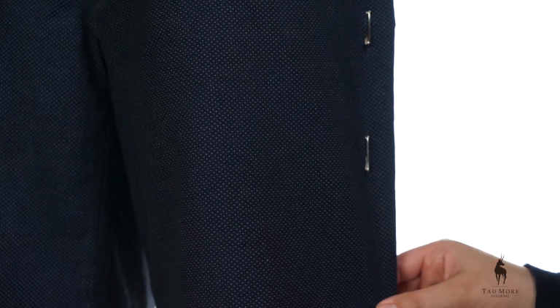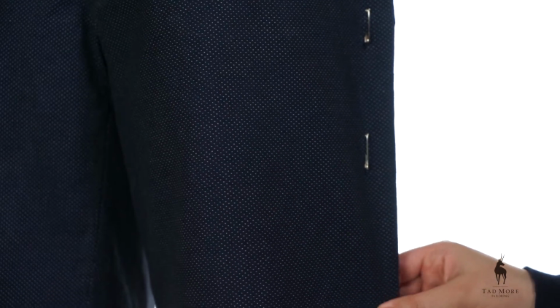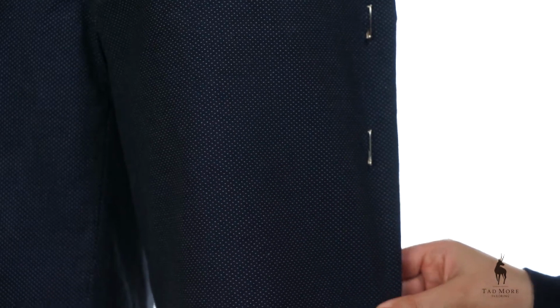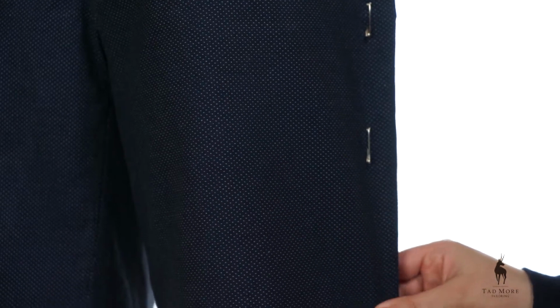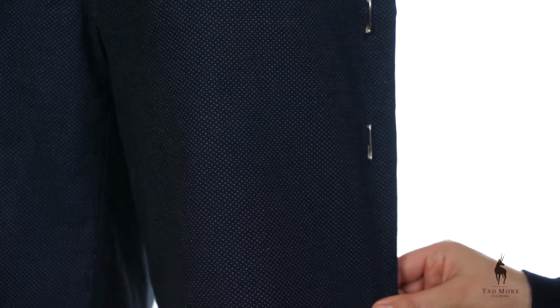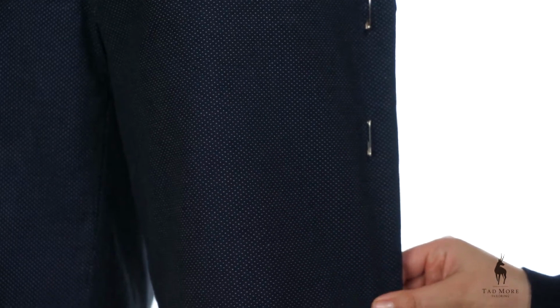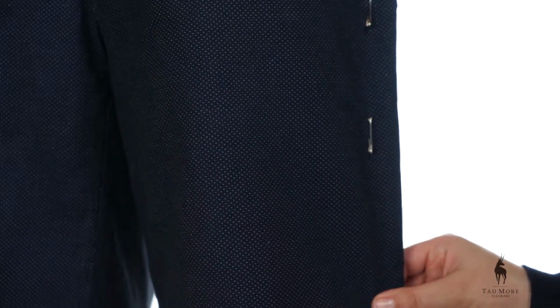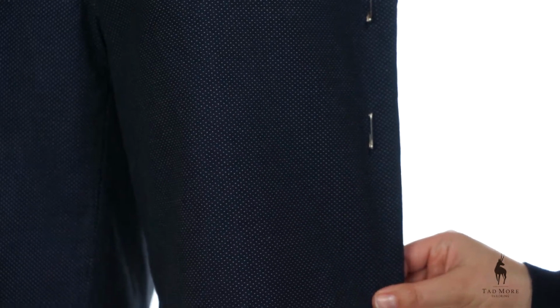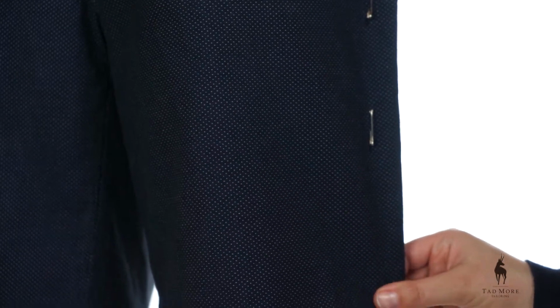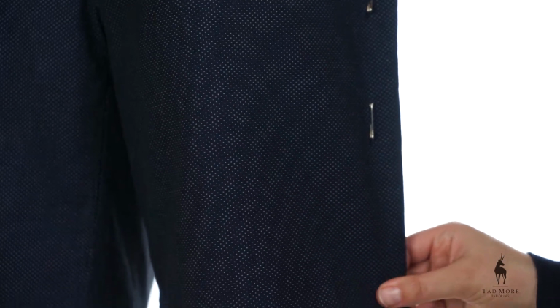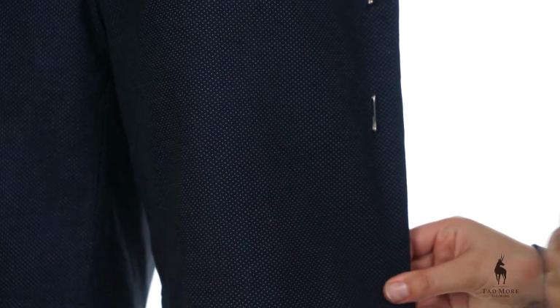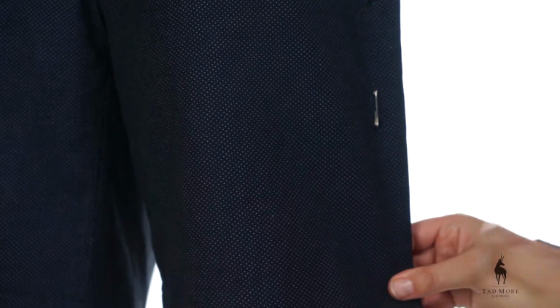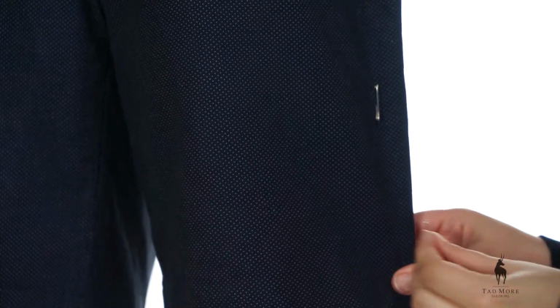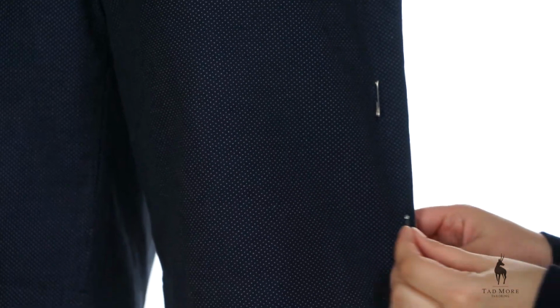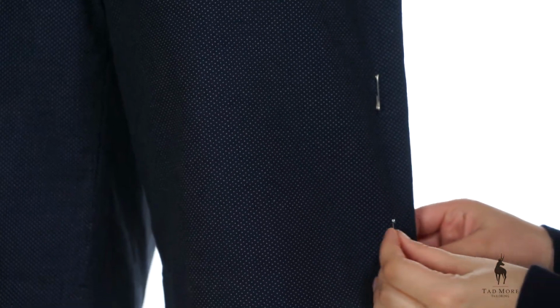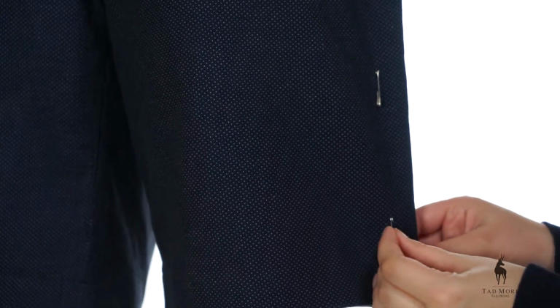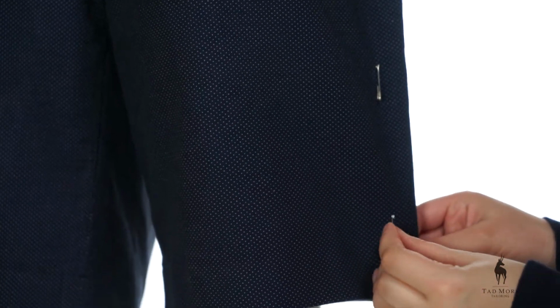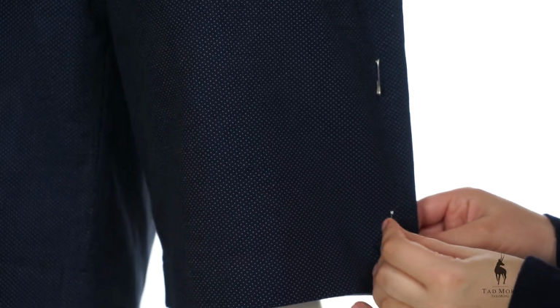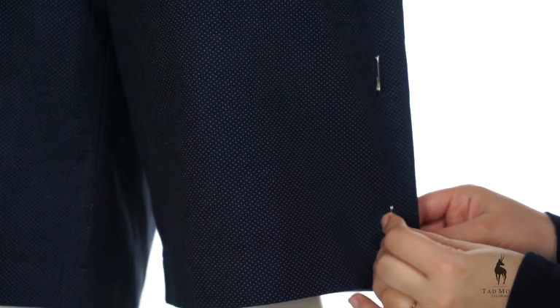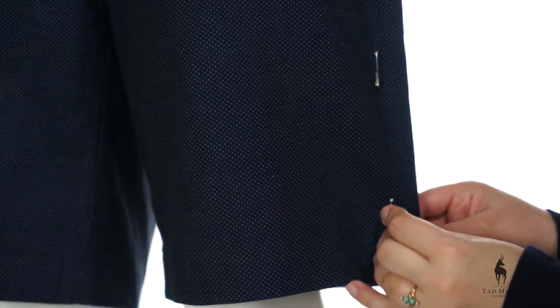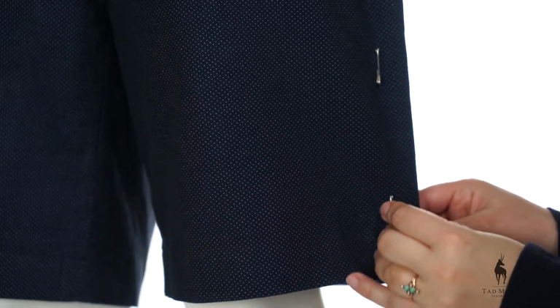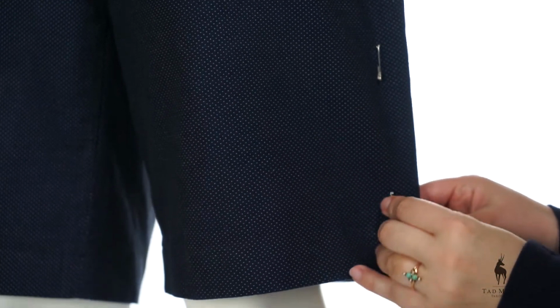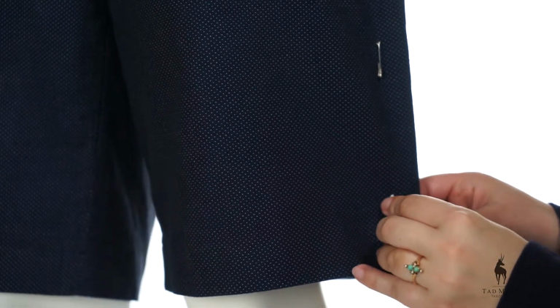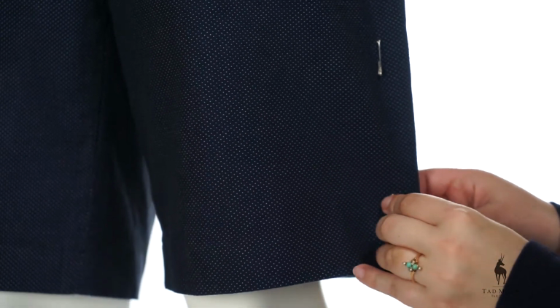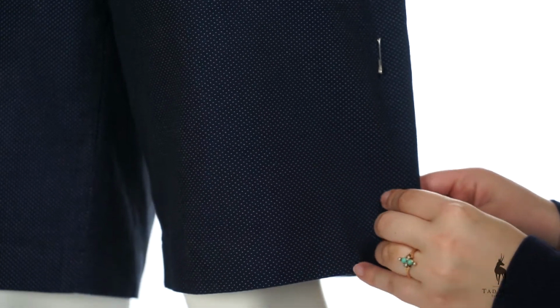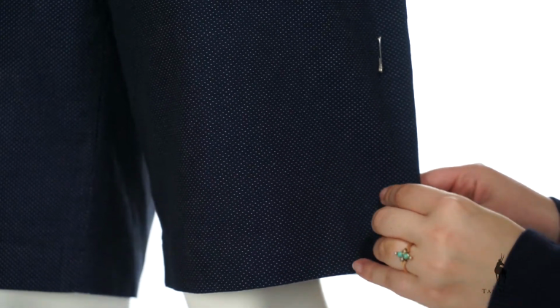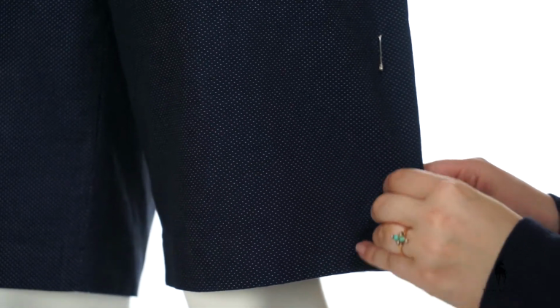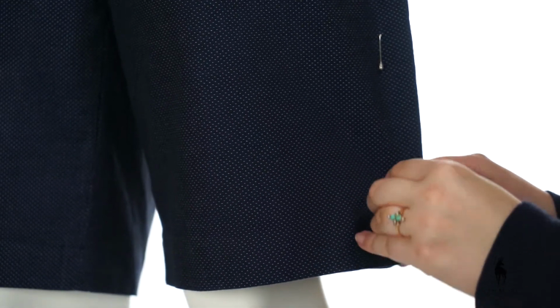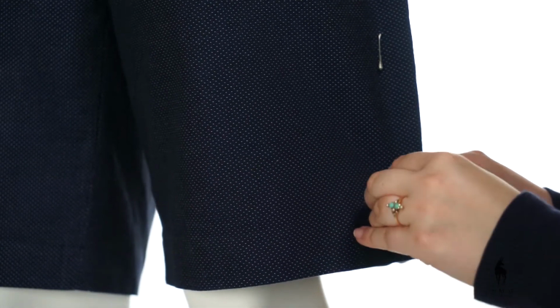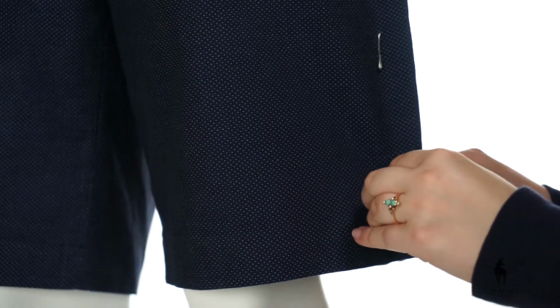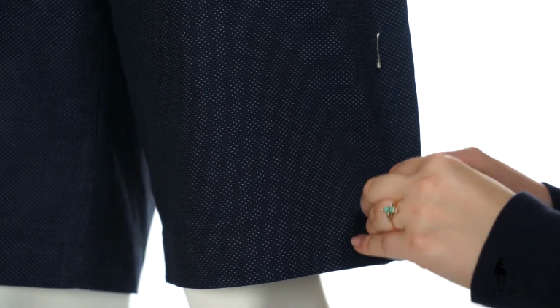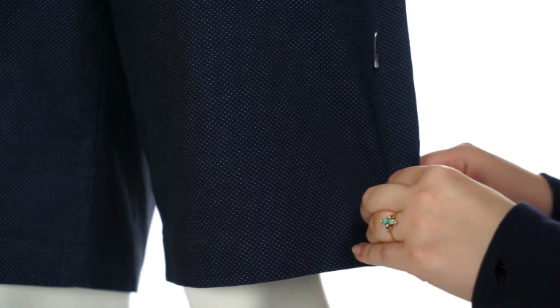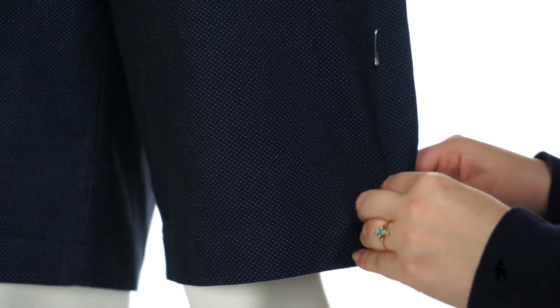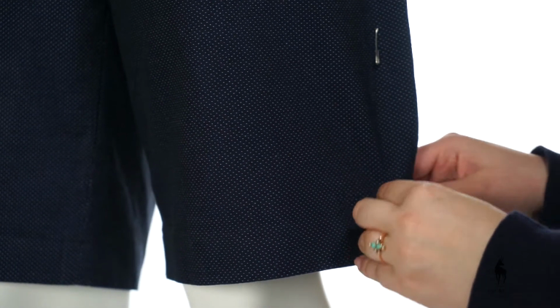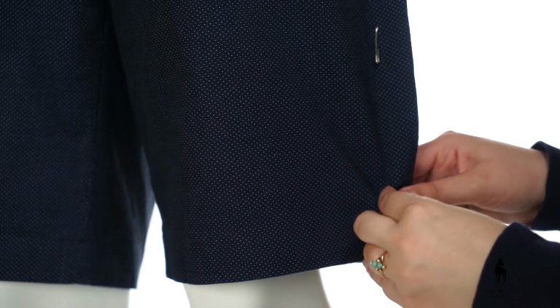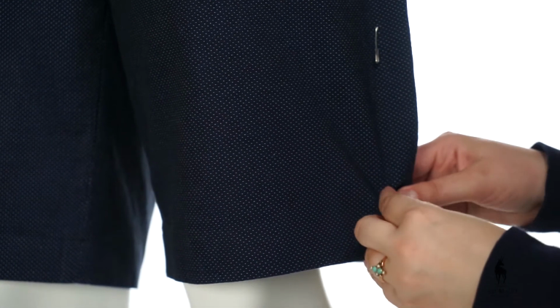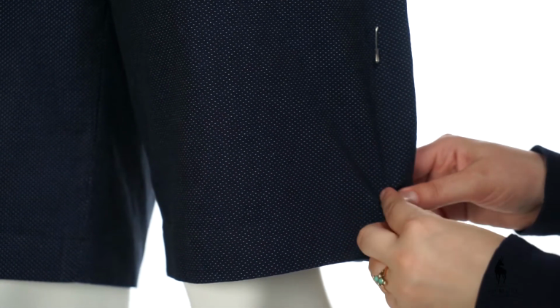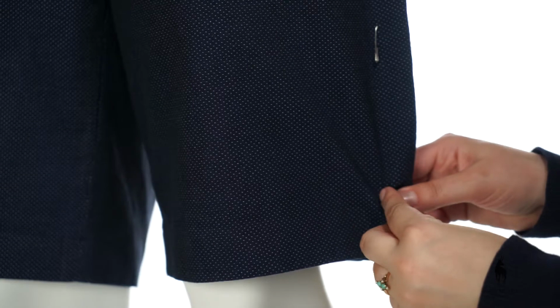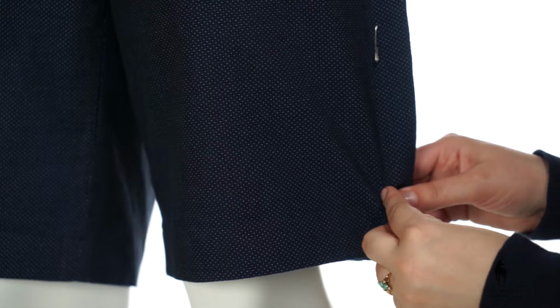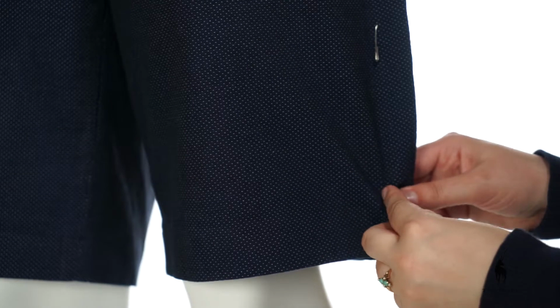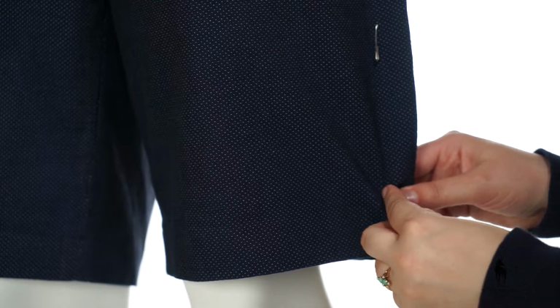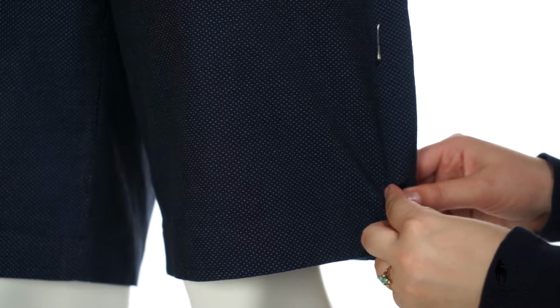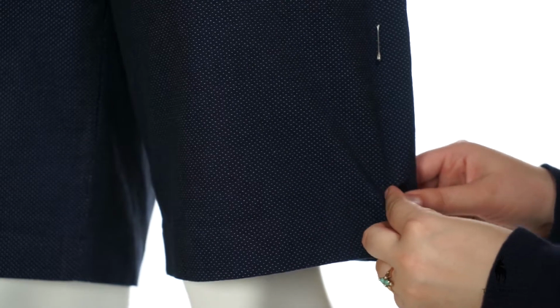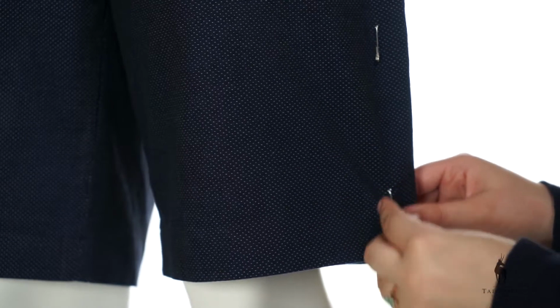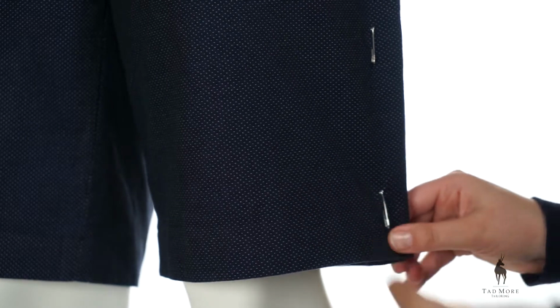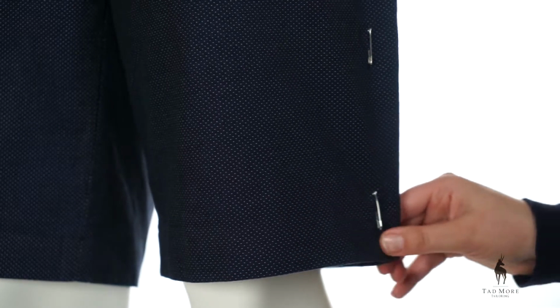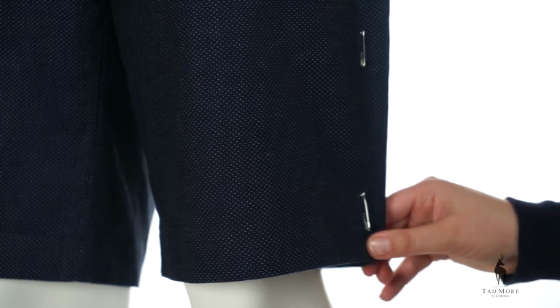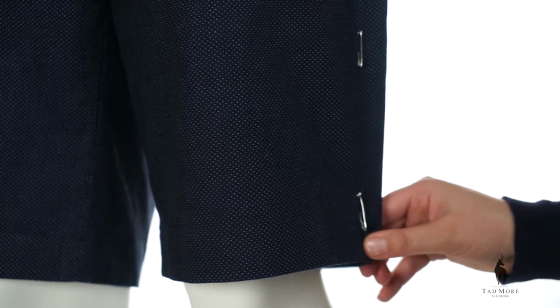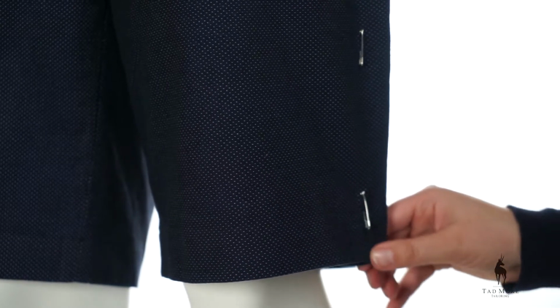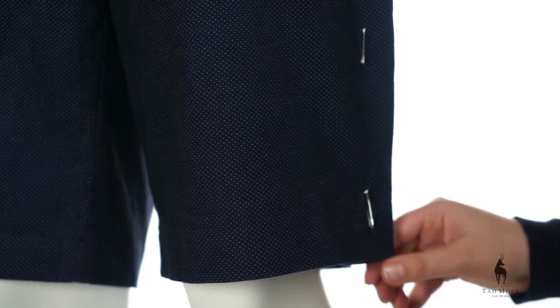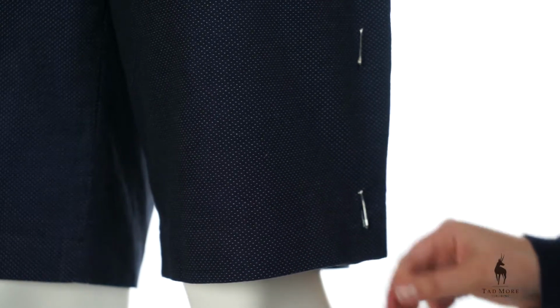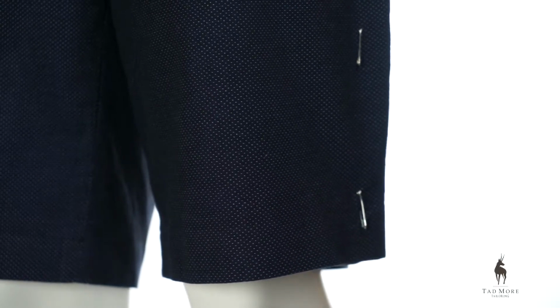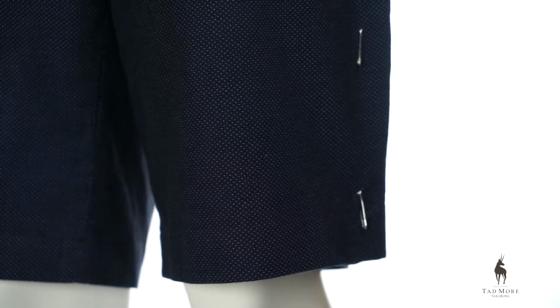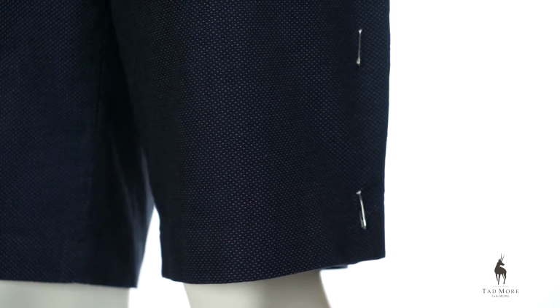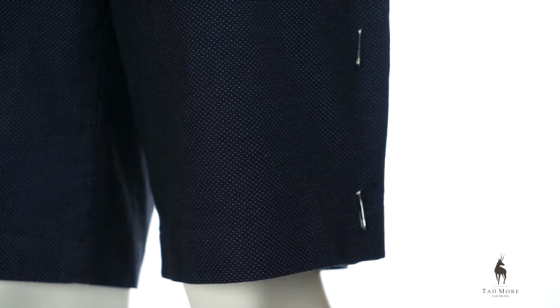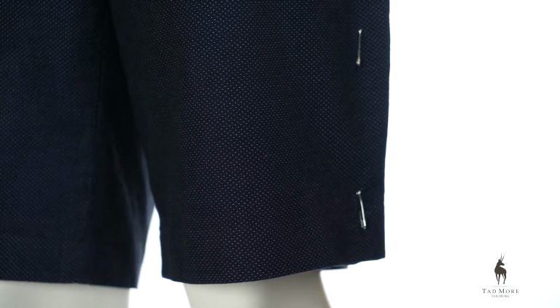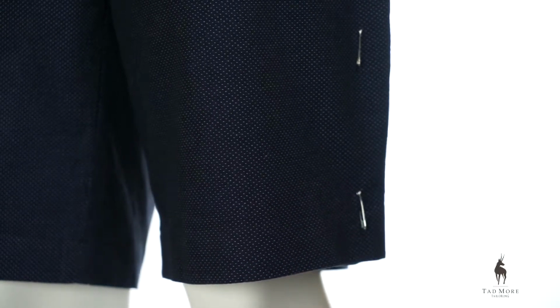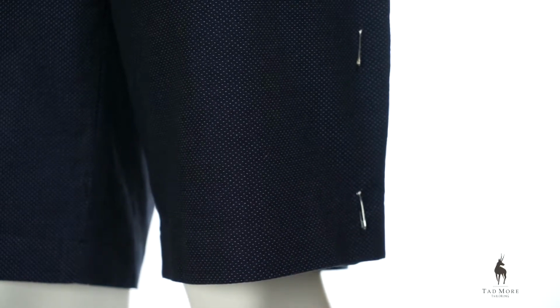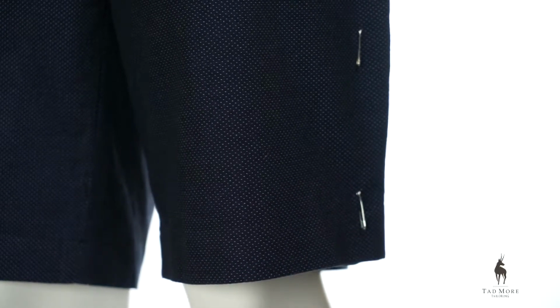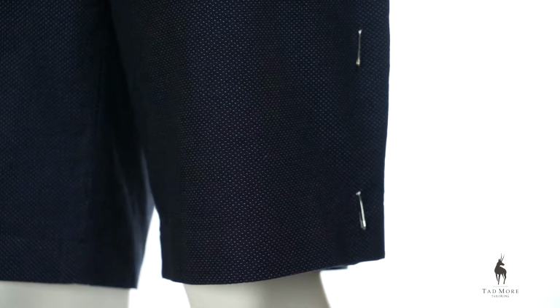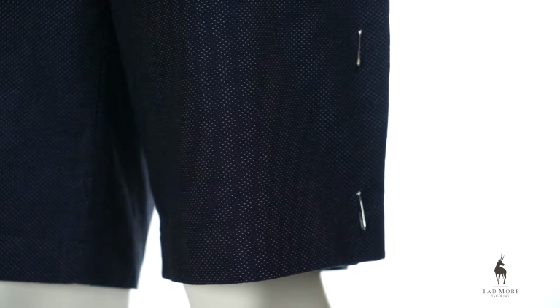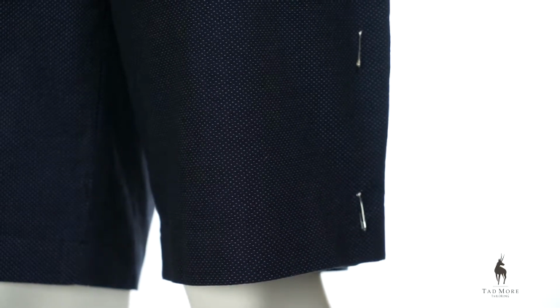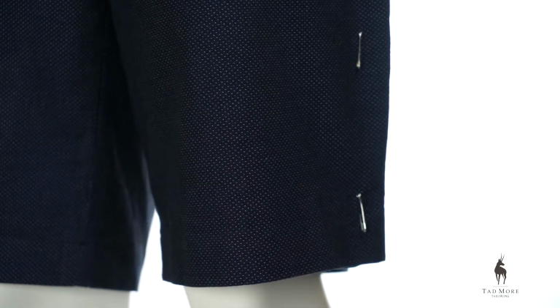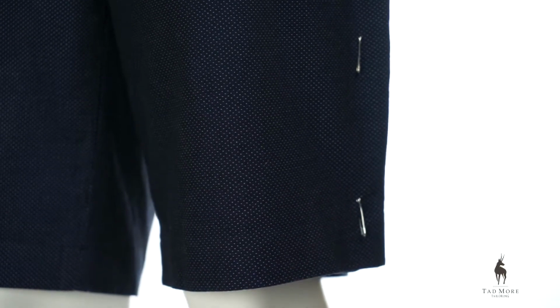Be sure that you can easily get your feet out of the shorts; otherwise you have made them too tight, and you should adjust your pins accordingly.